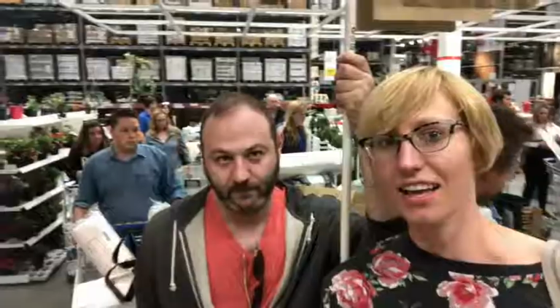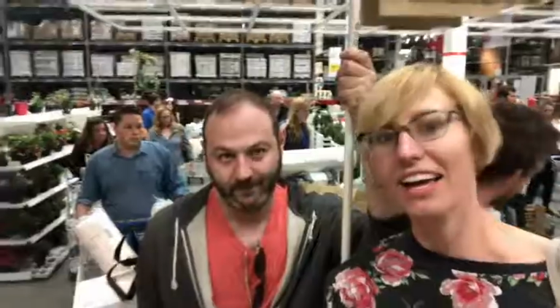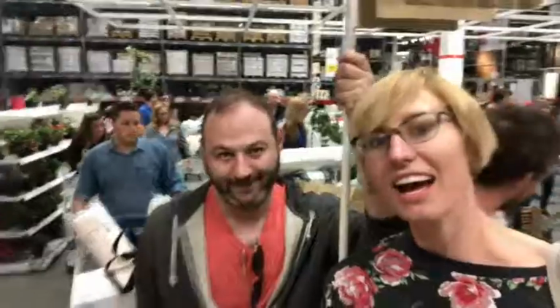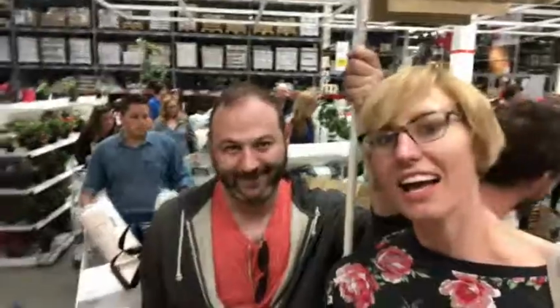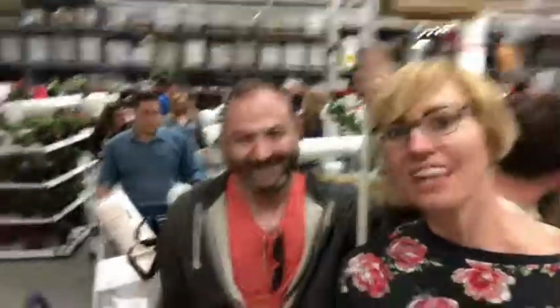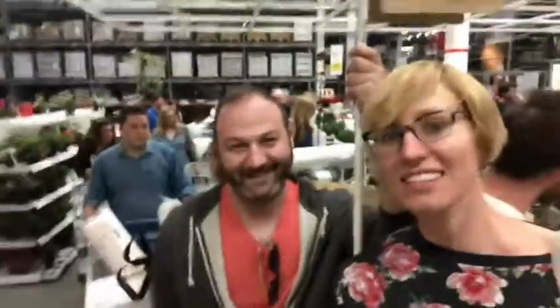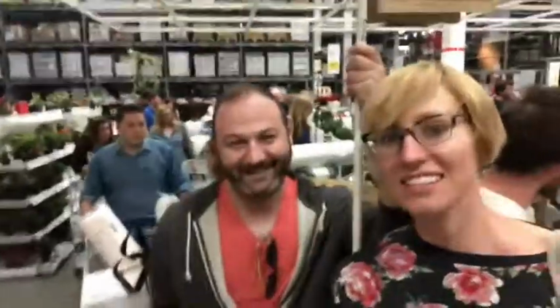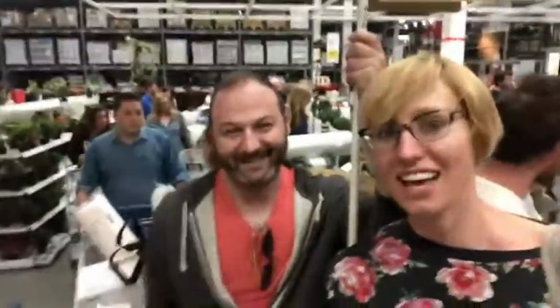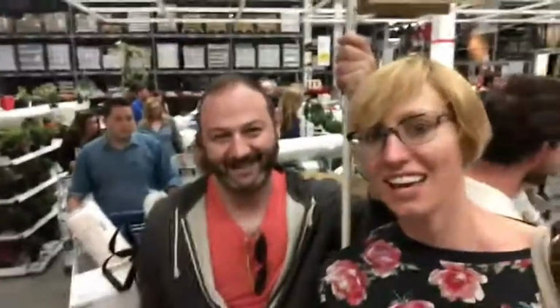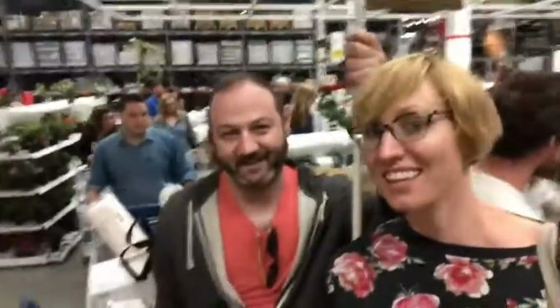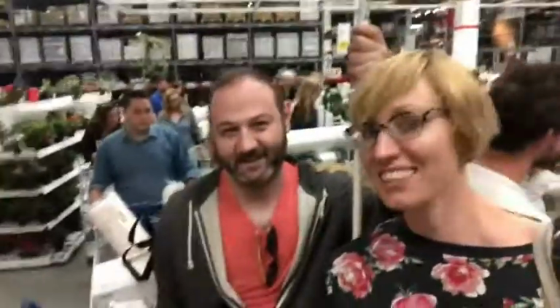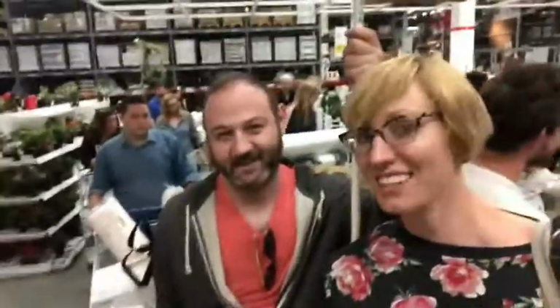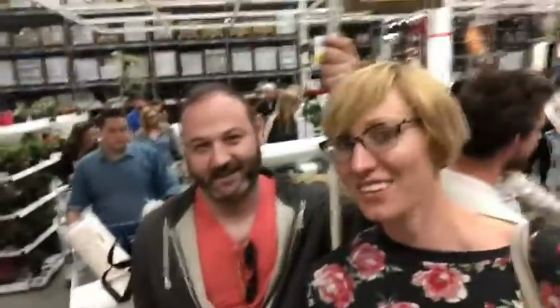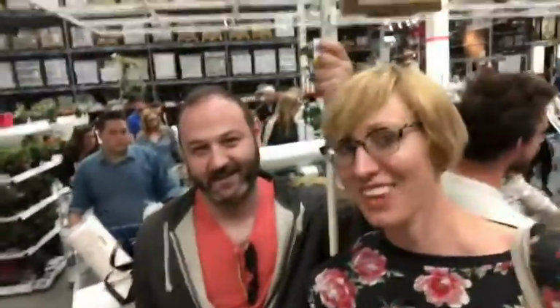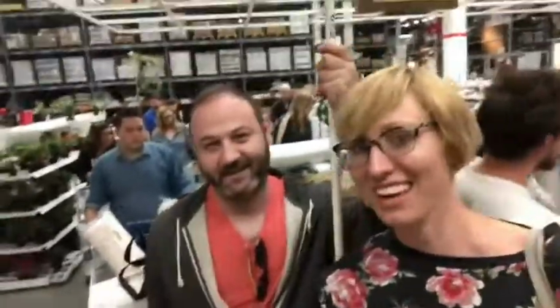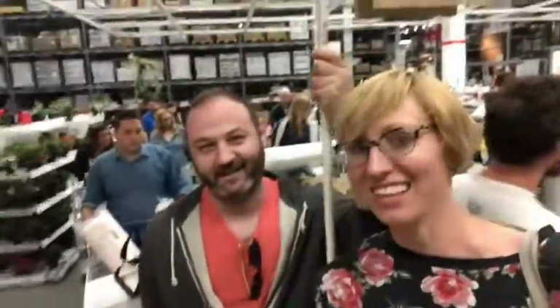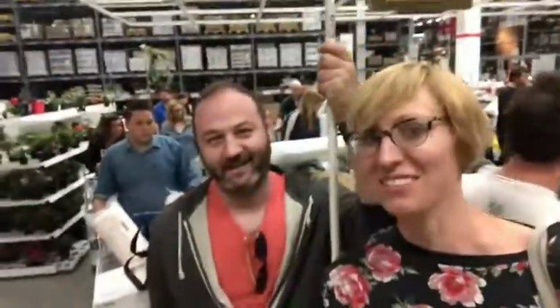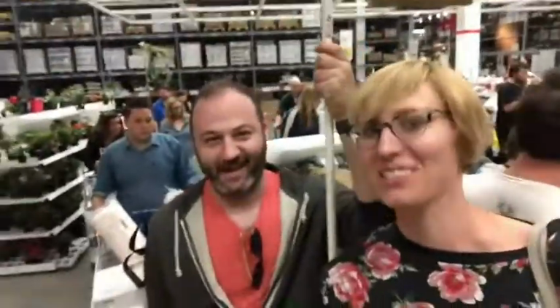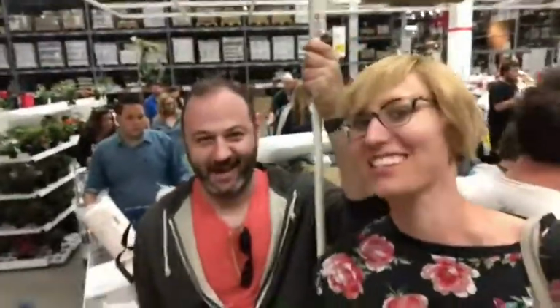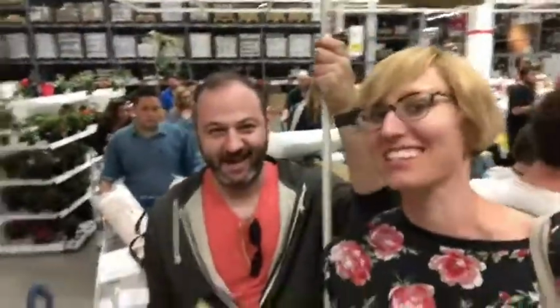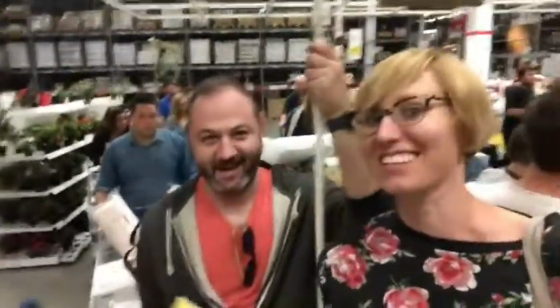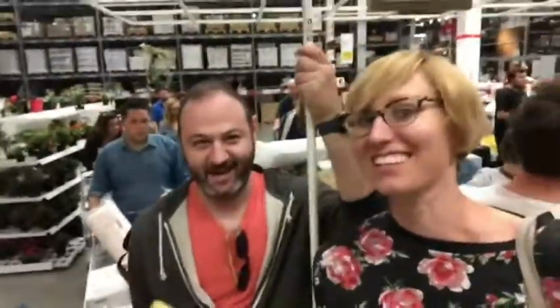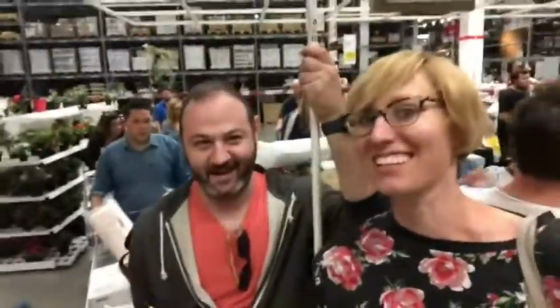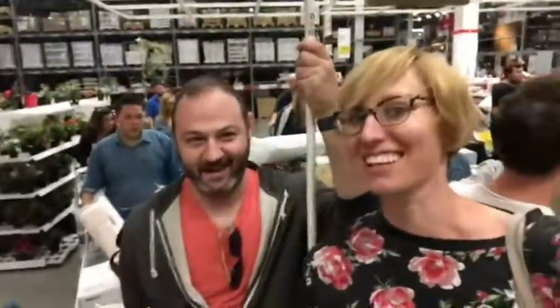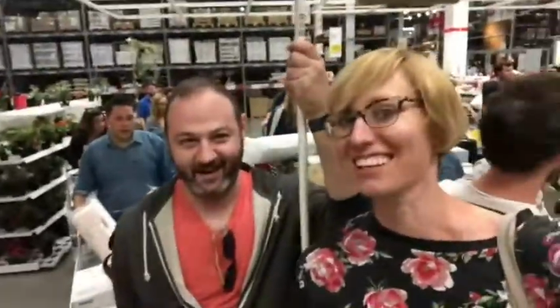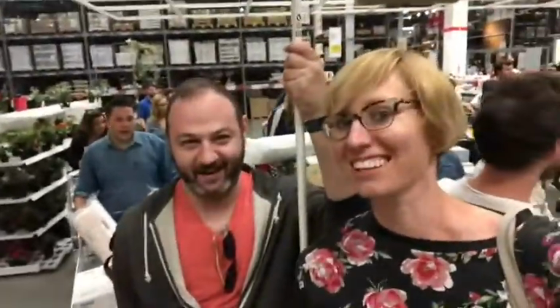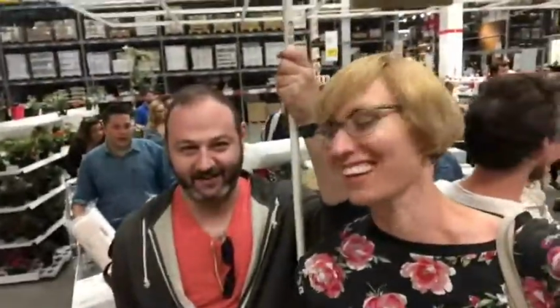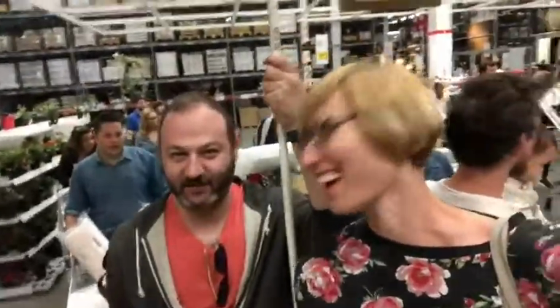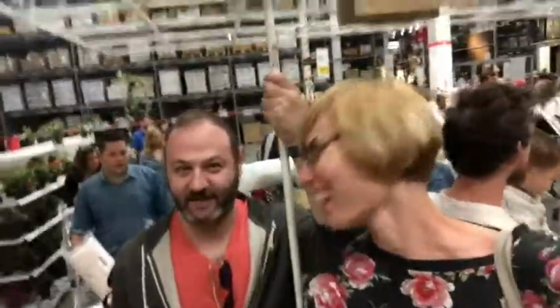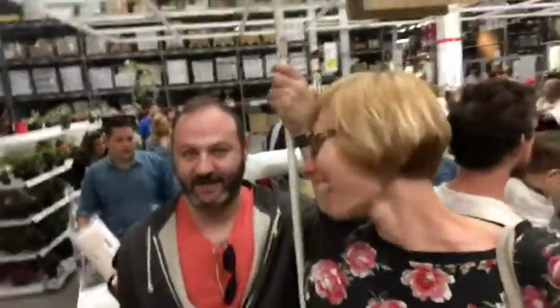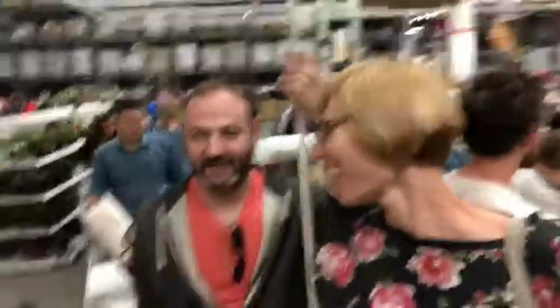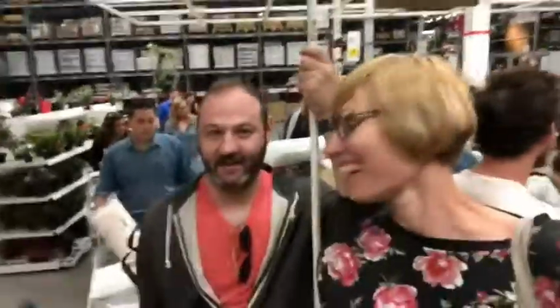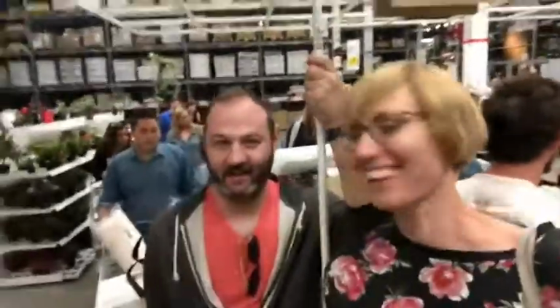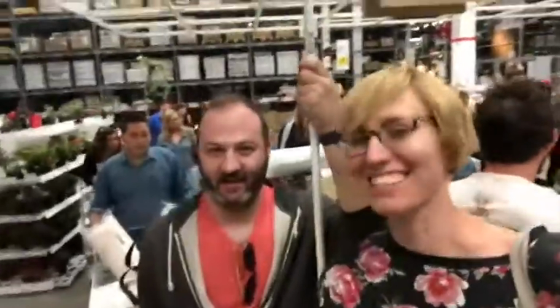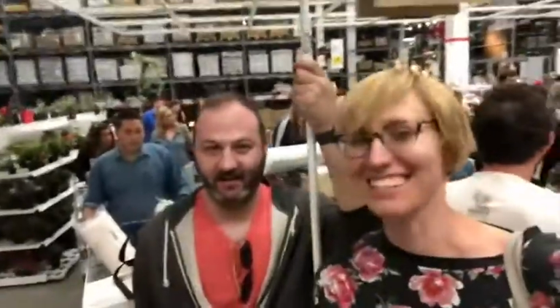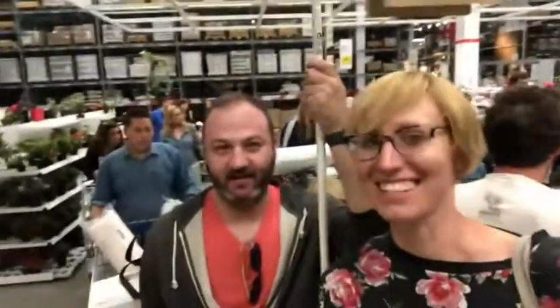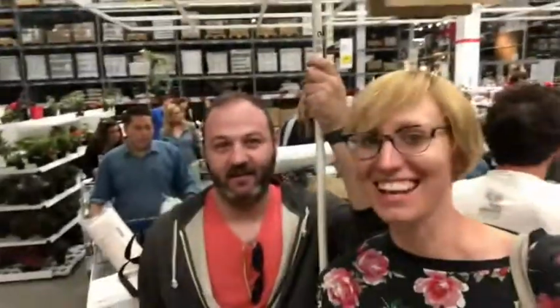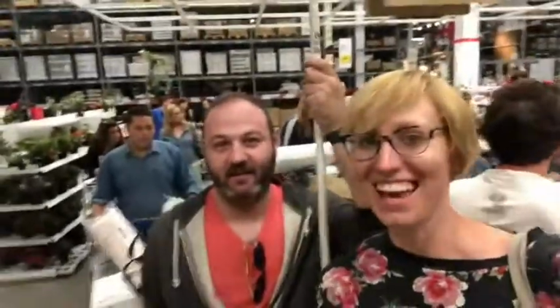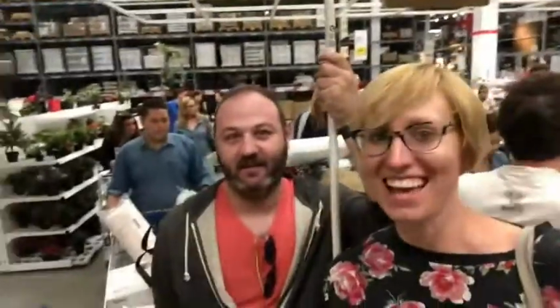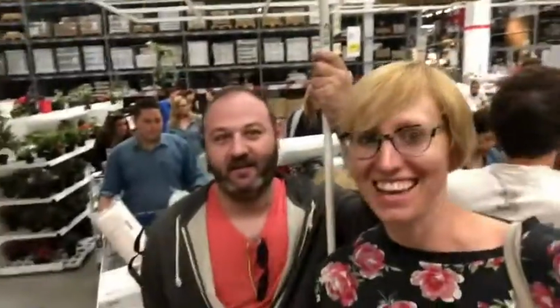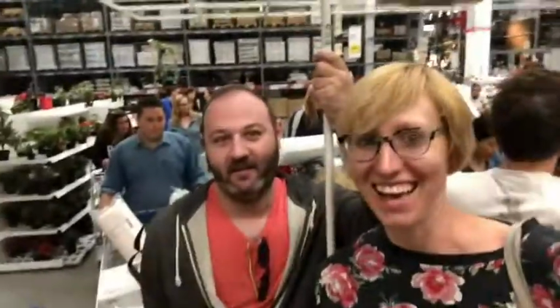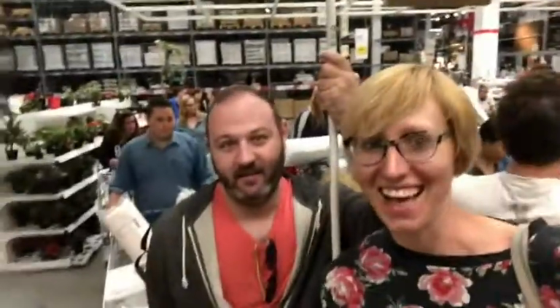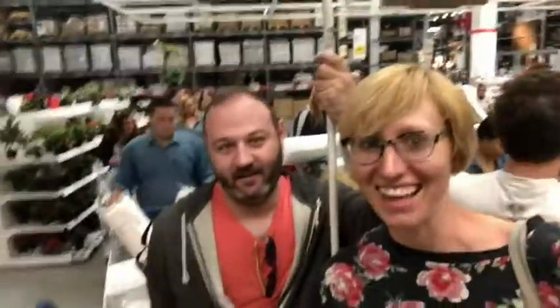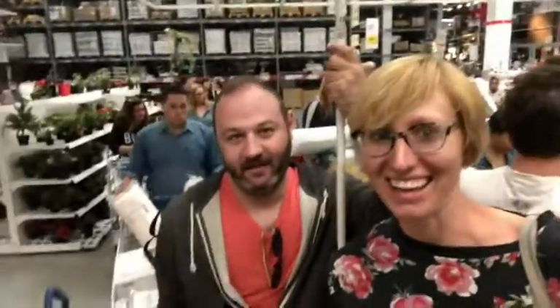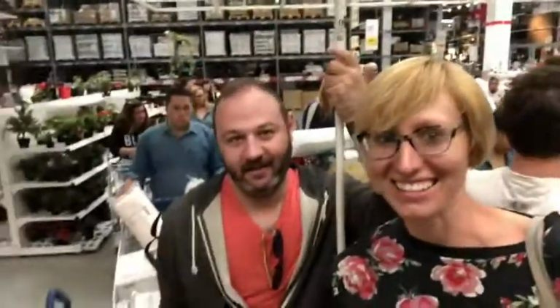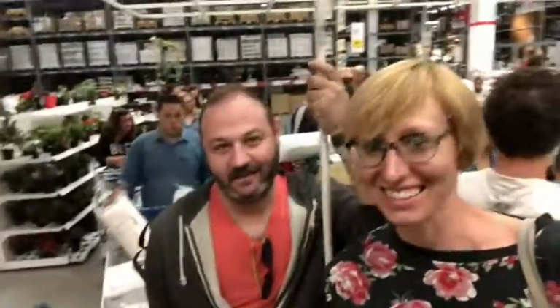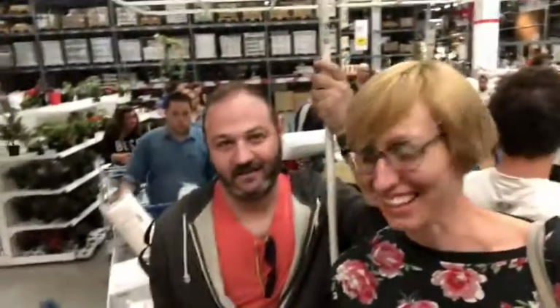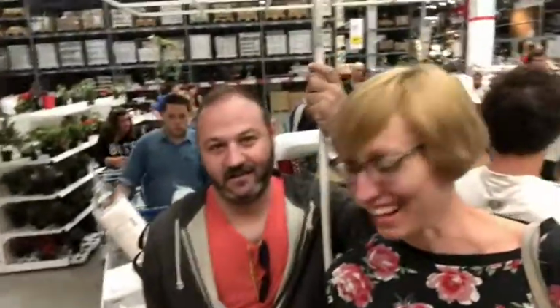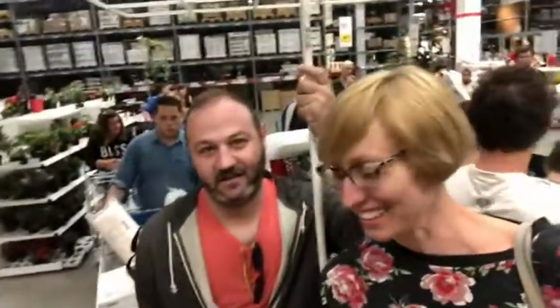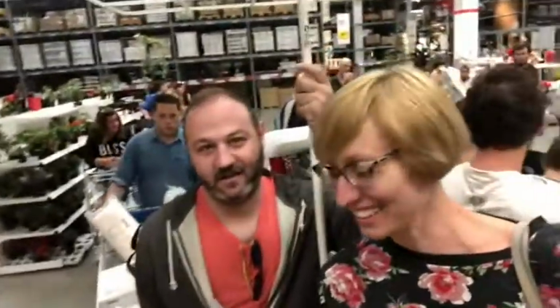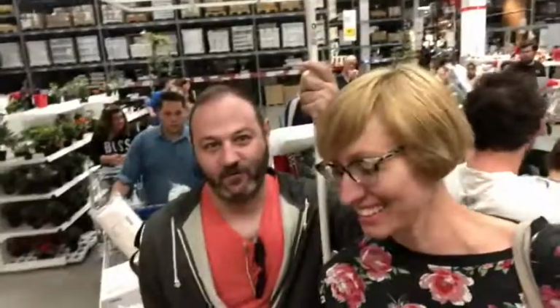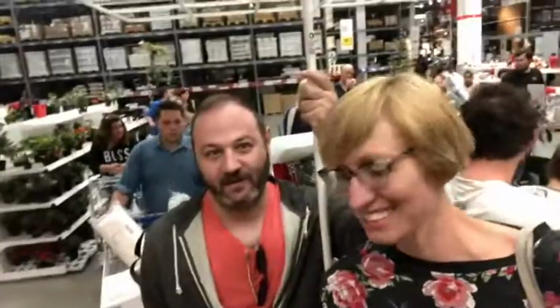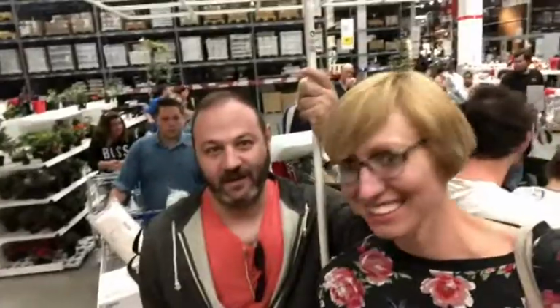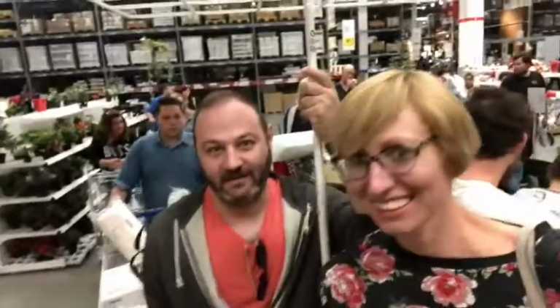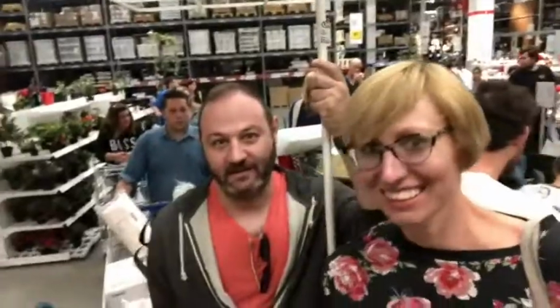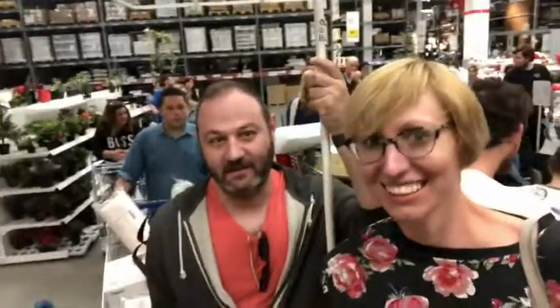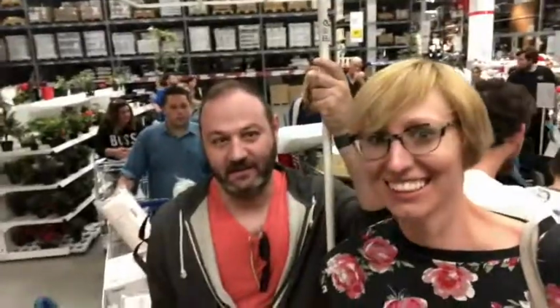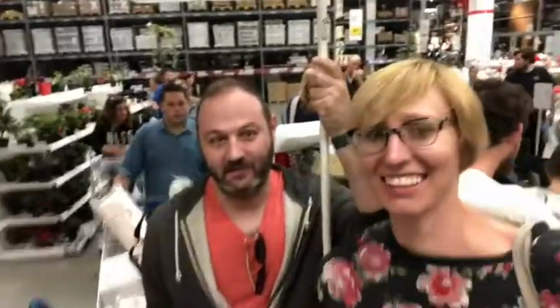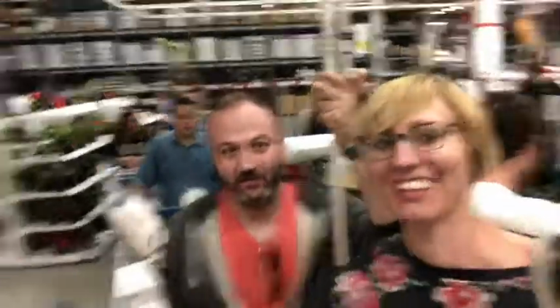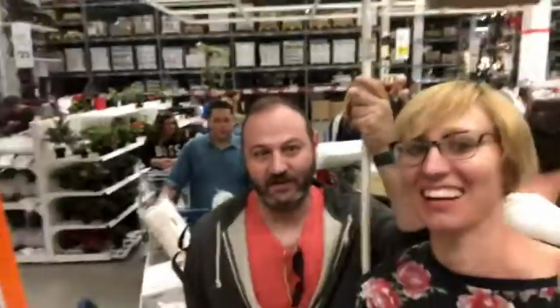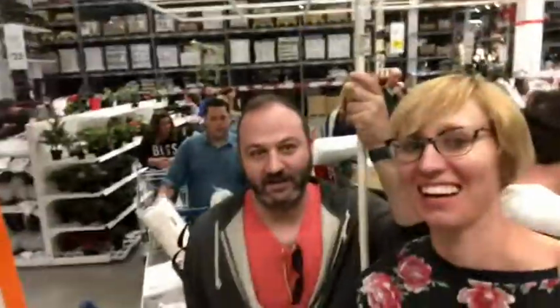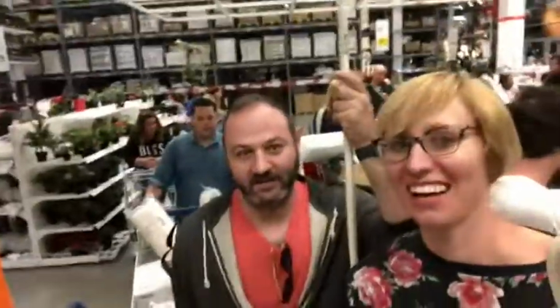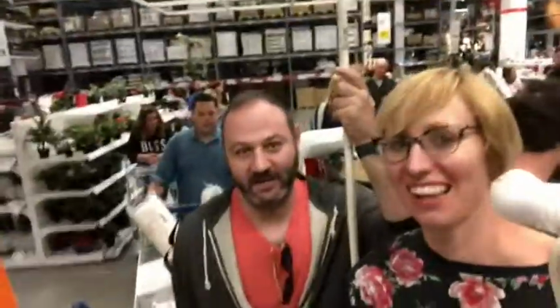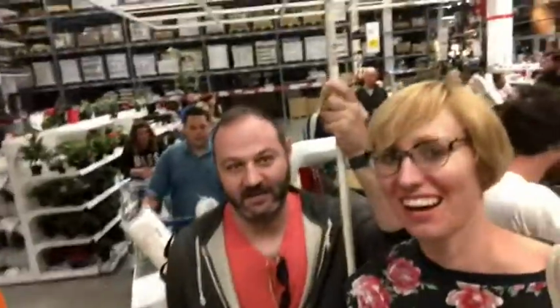Hey guys, it's Heidi and Leo again. We're still at IKEA. It's December 19th, 2019.